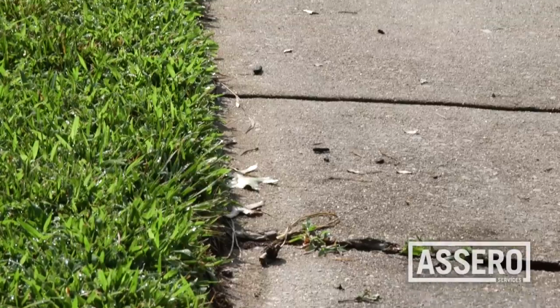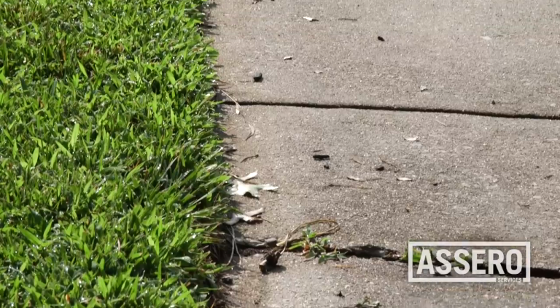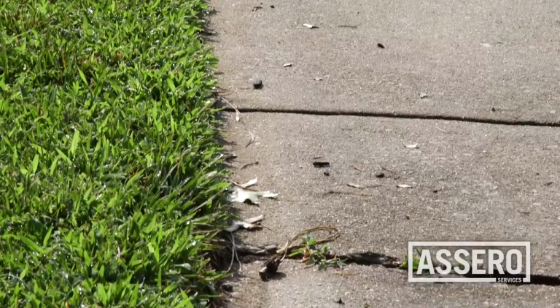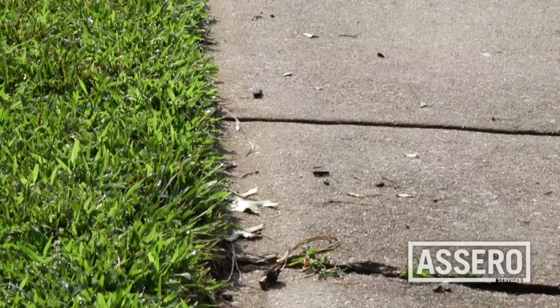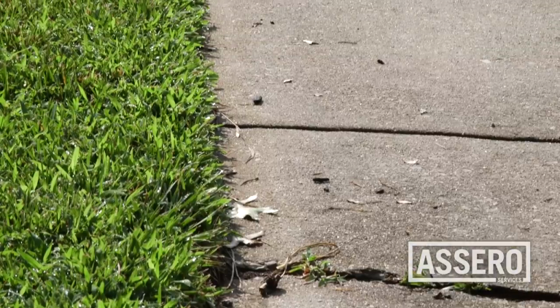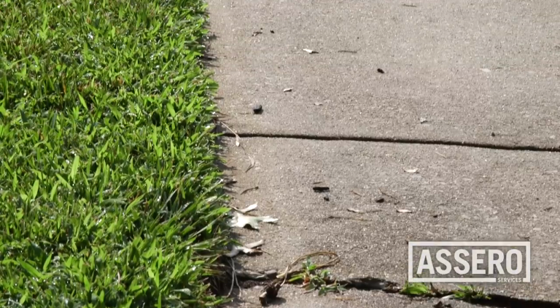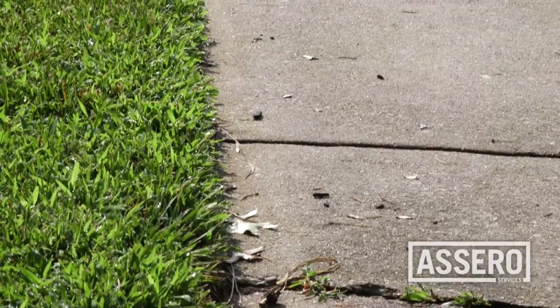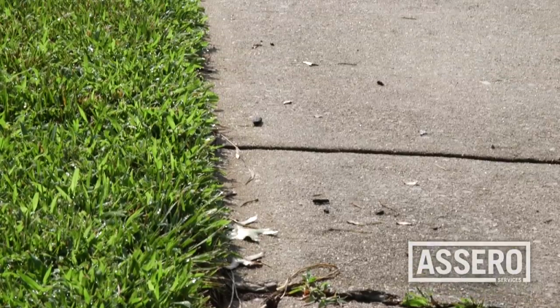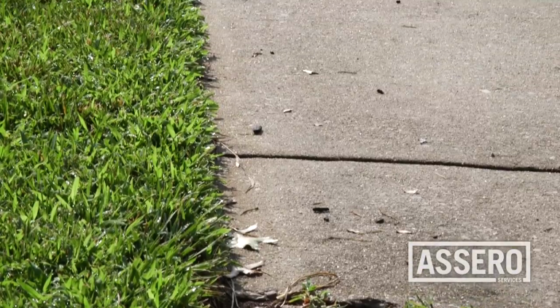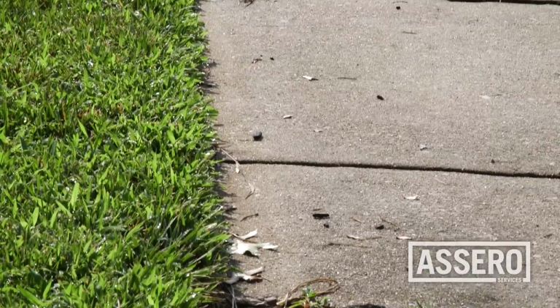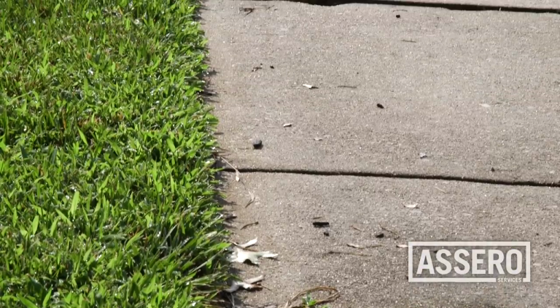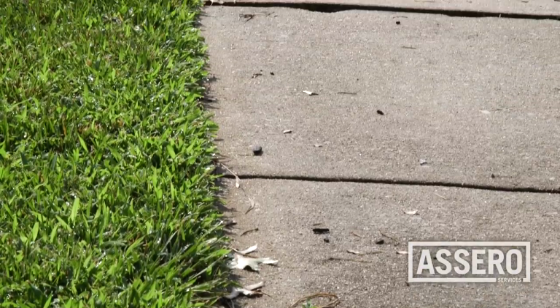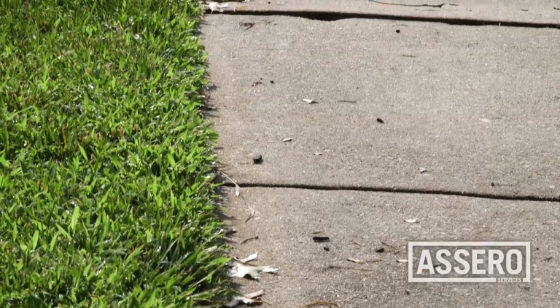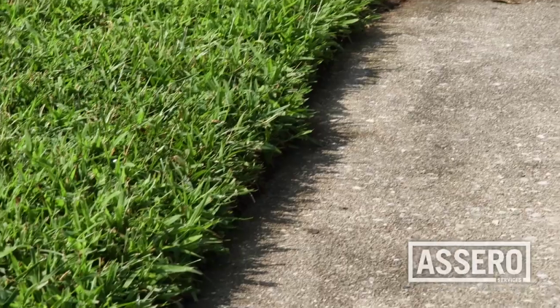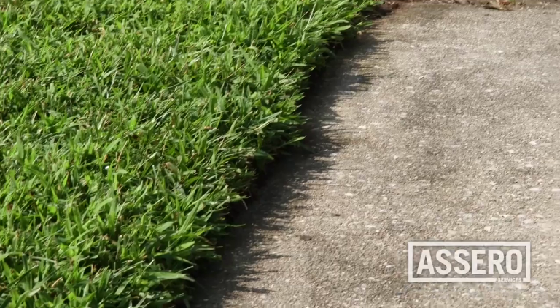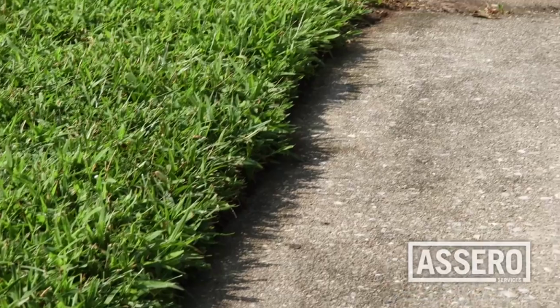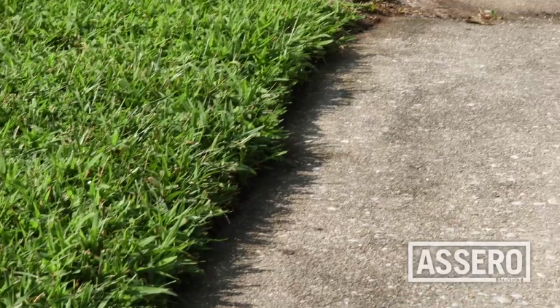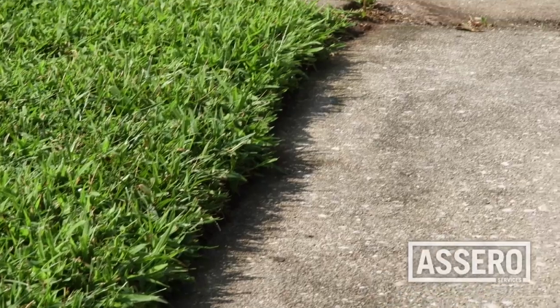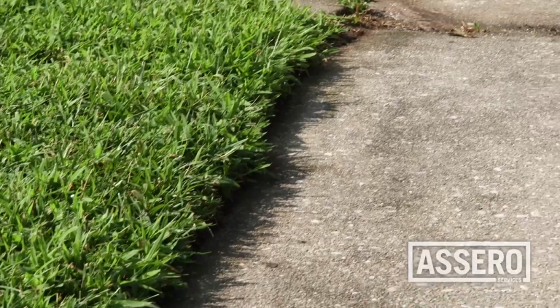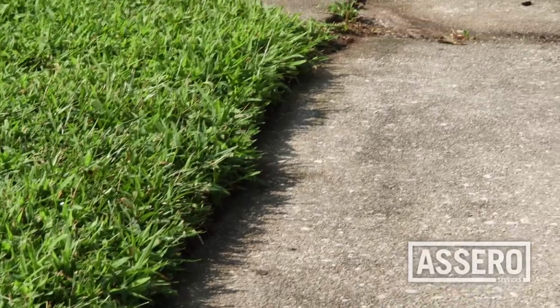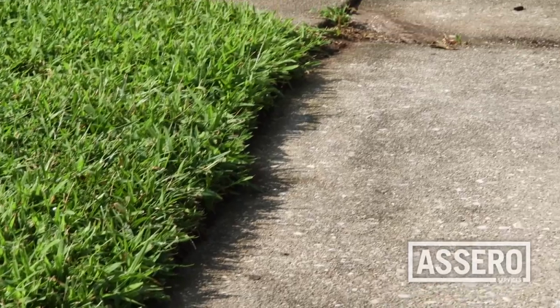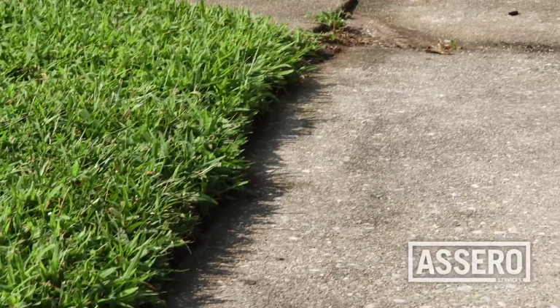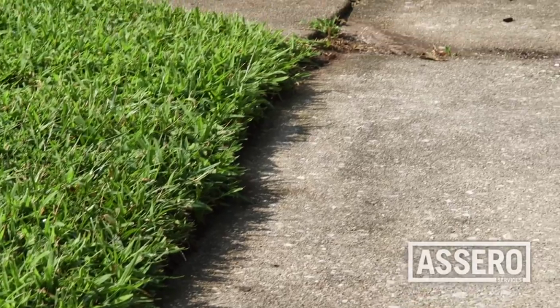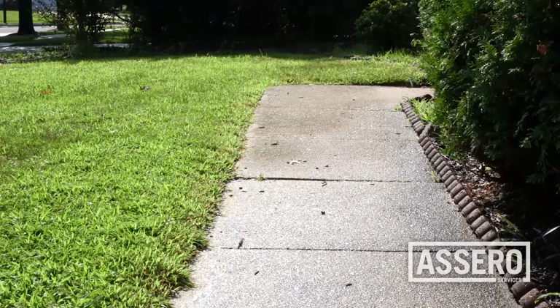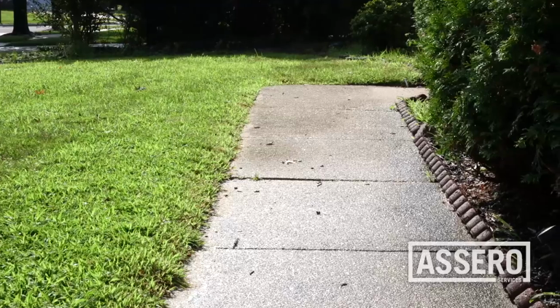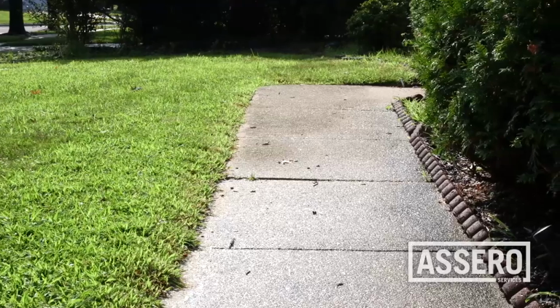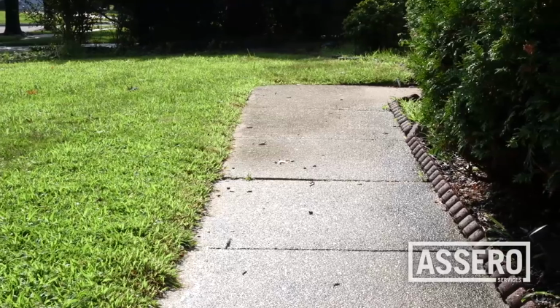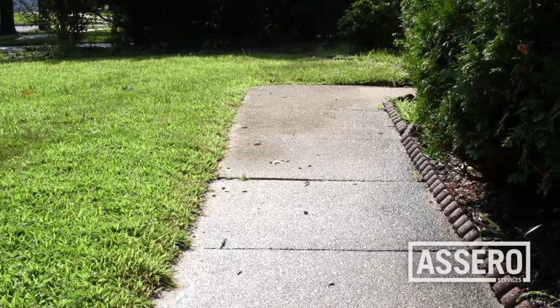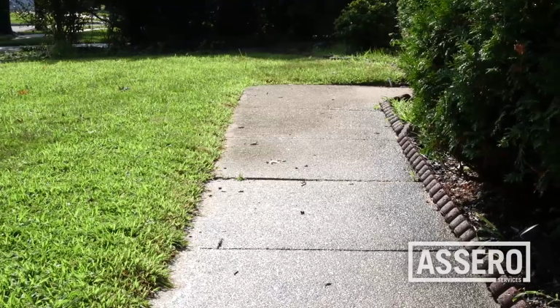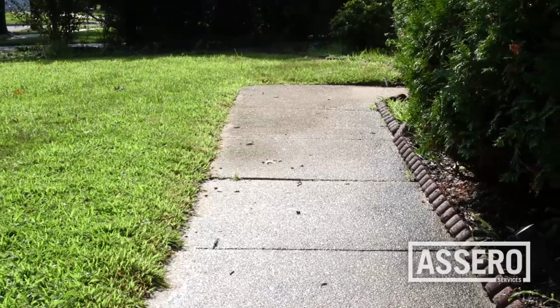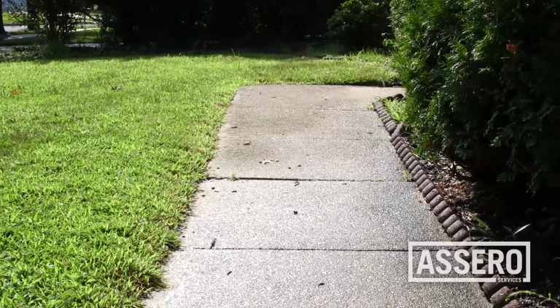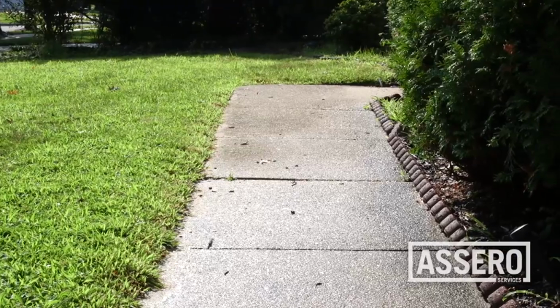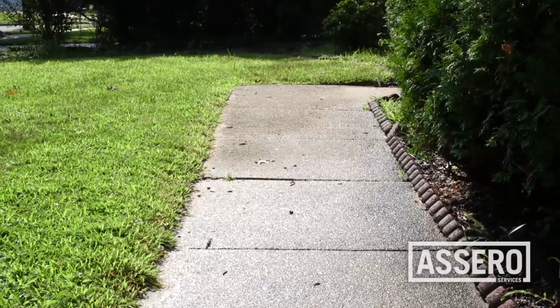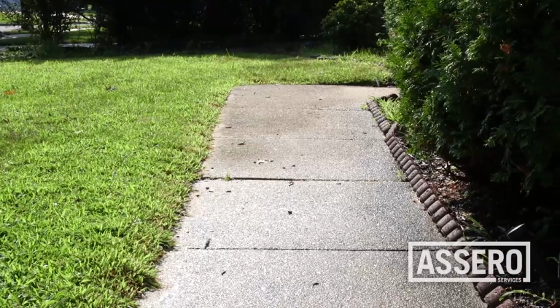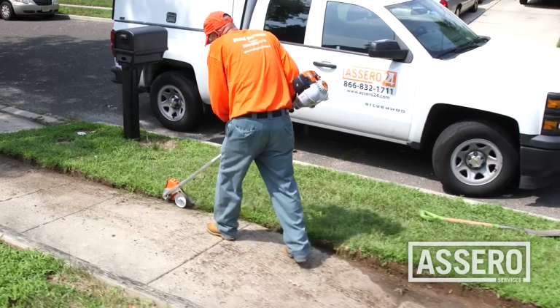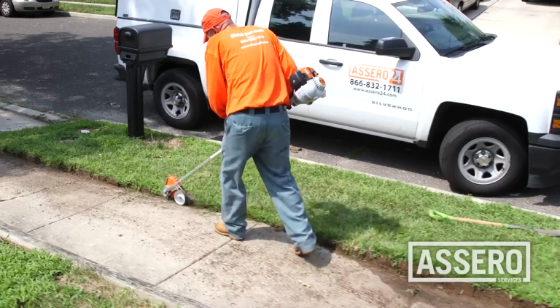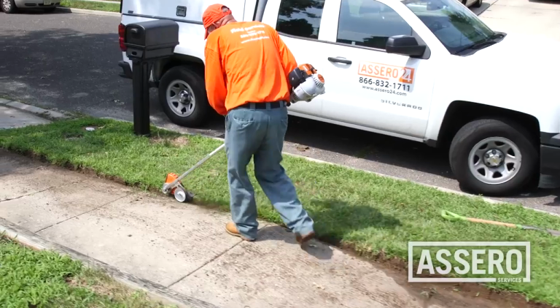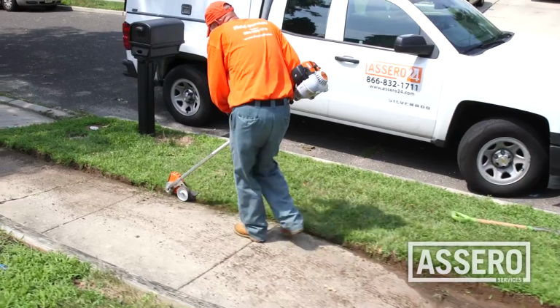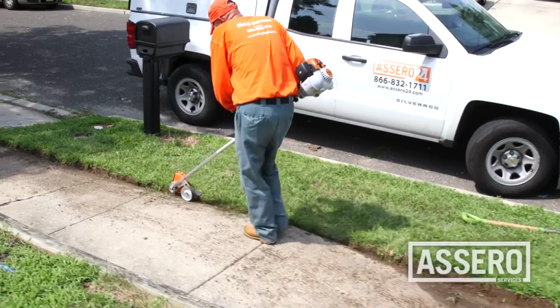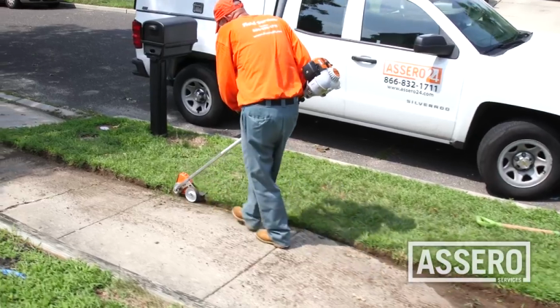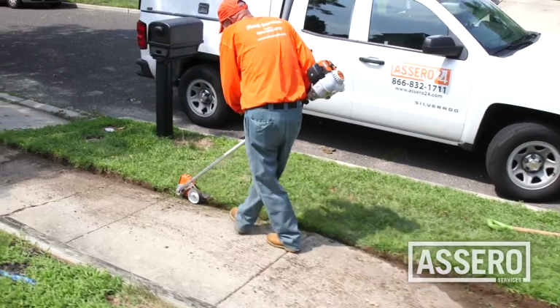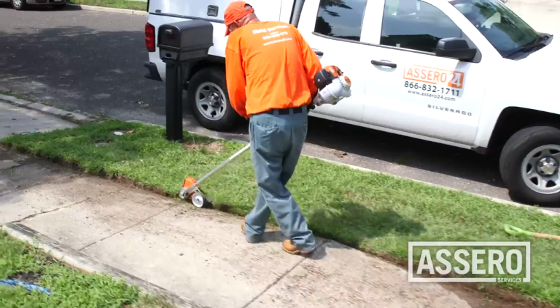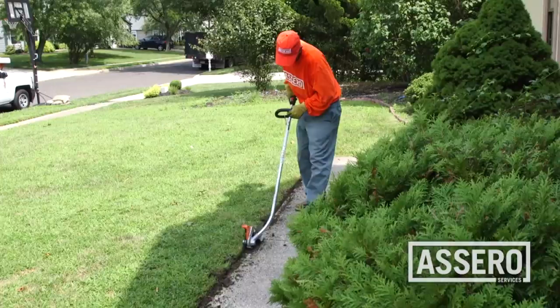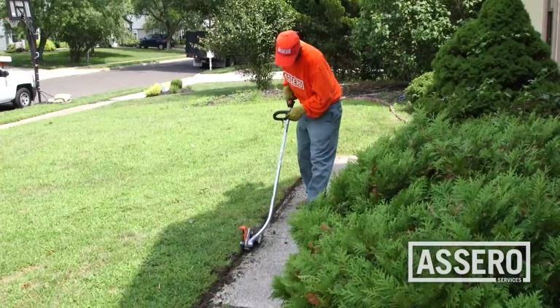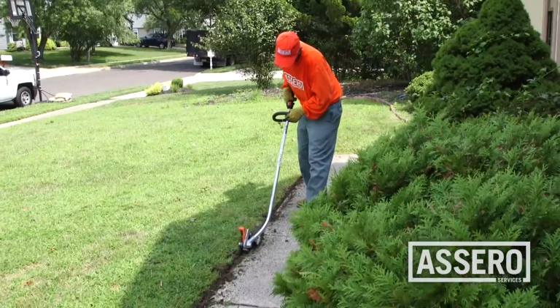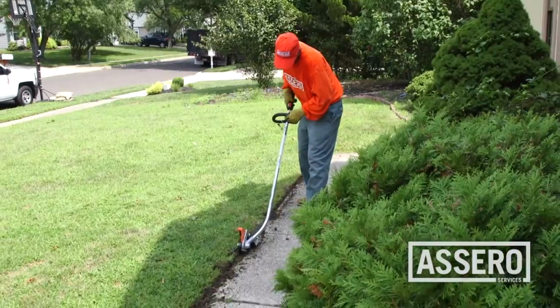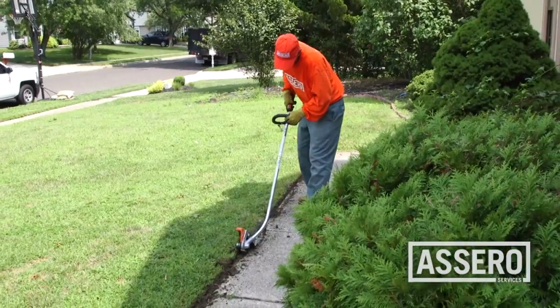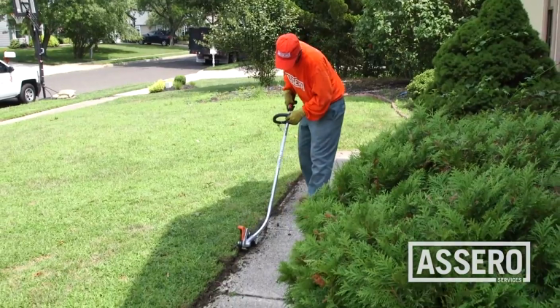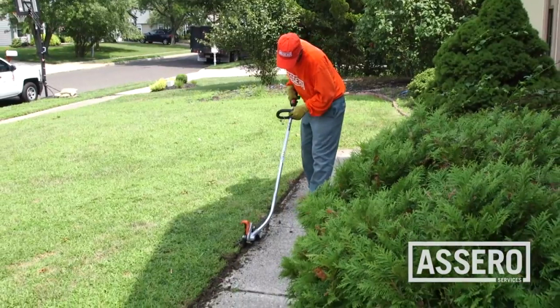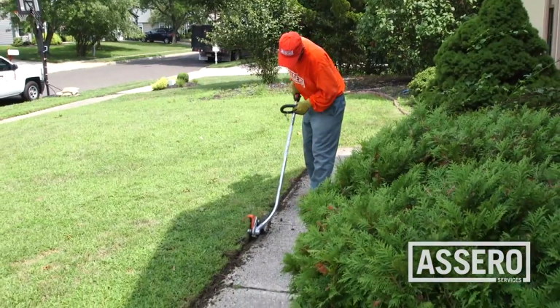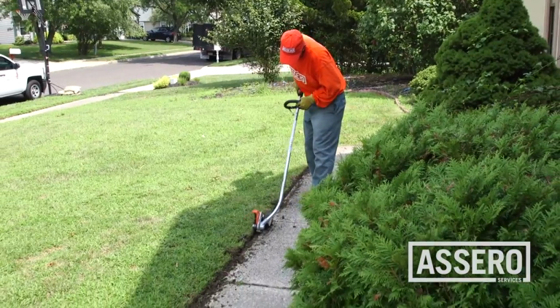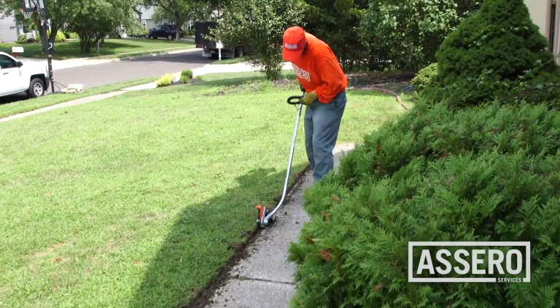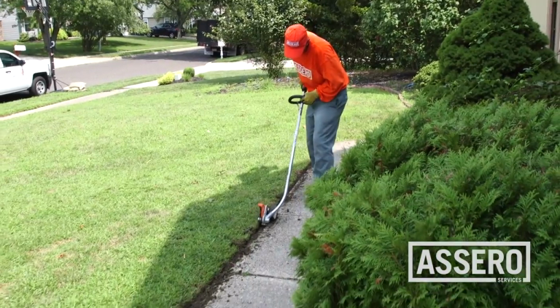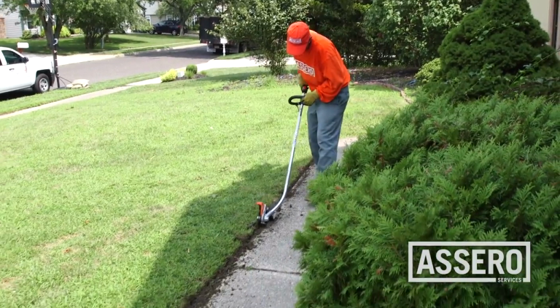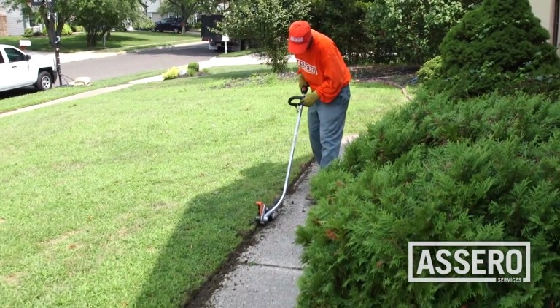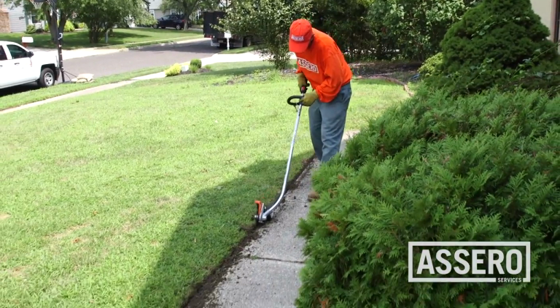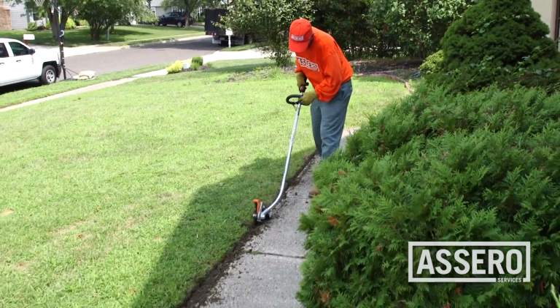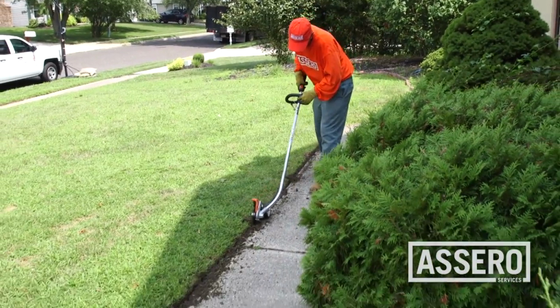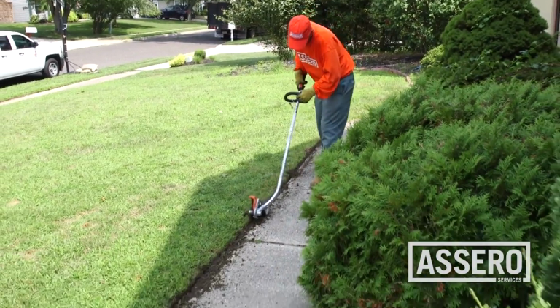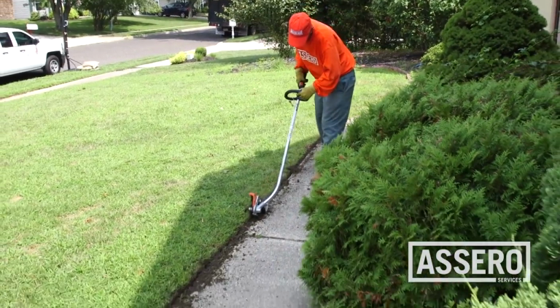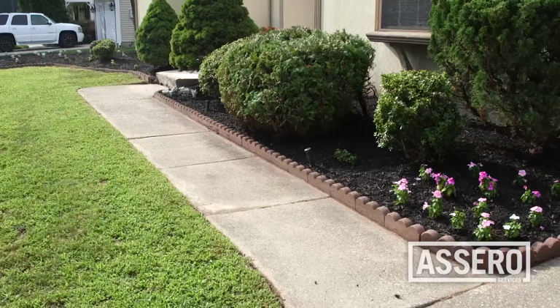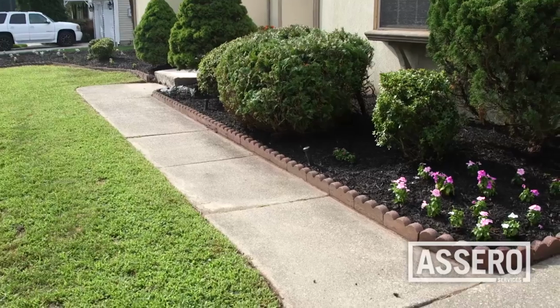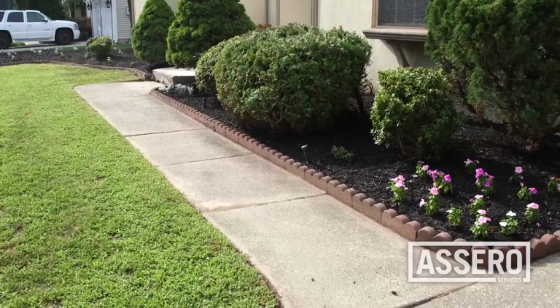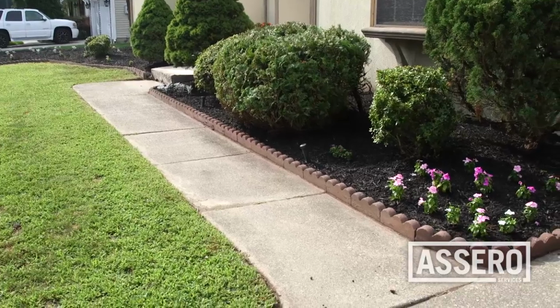All paved surfaces must be edged using a bladed edger. A string trimmer is not sufficient for this.